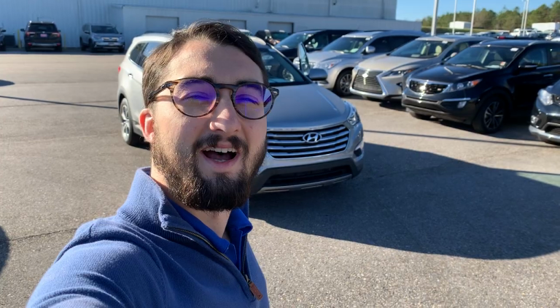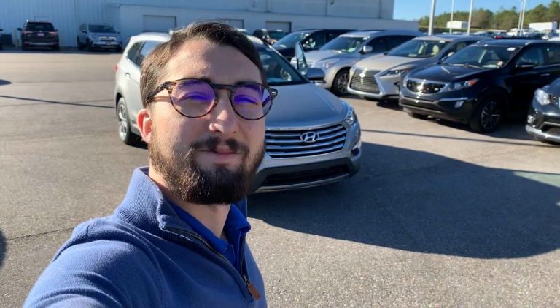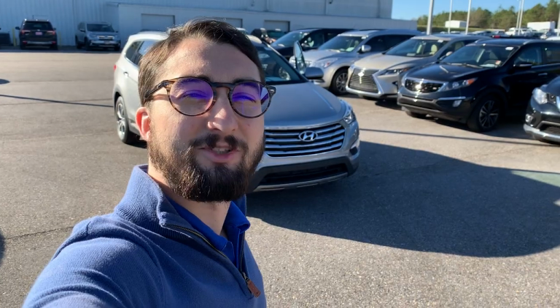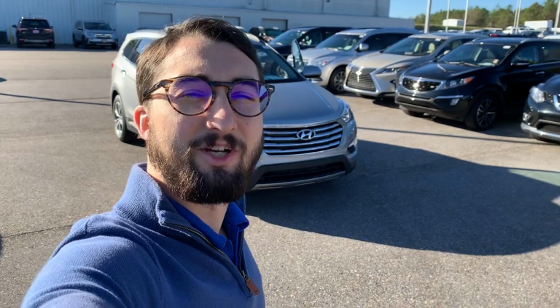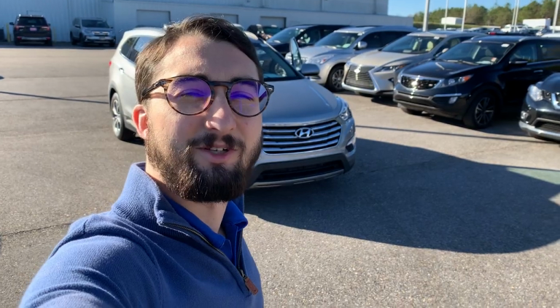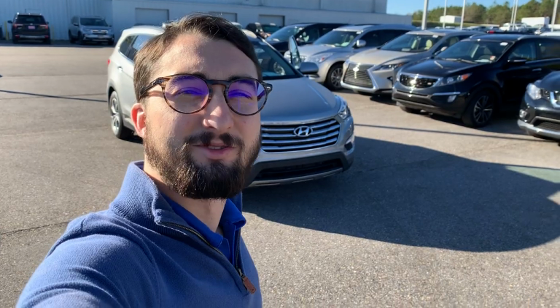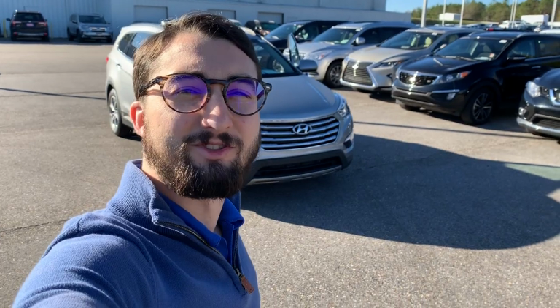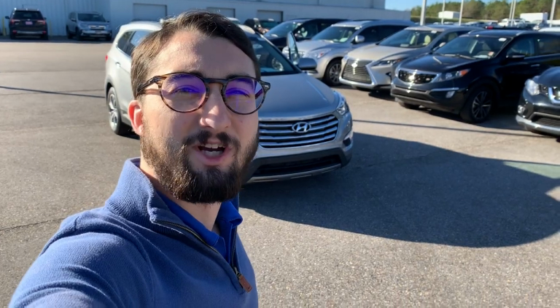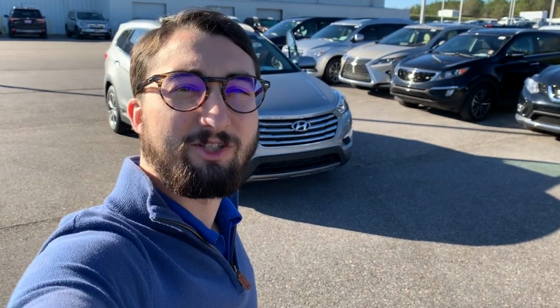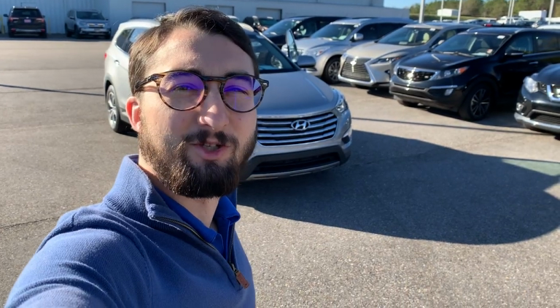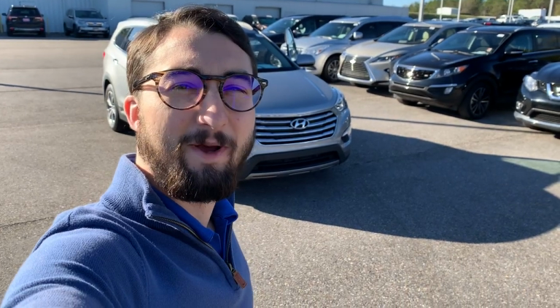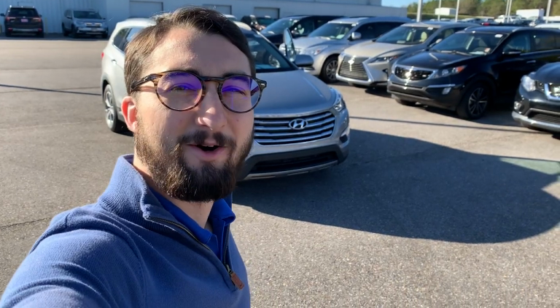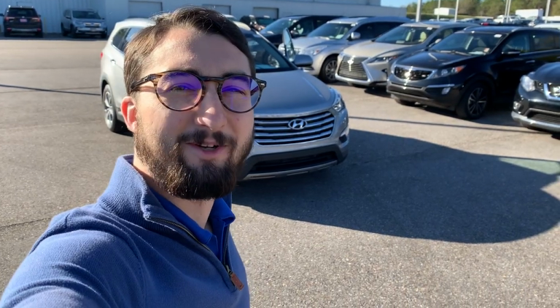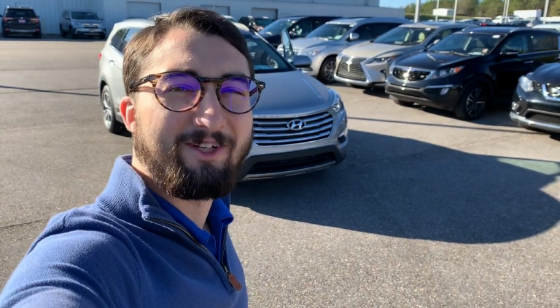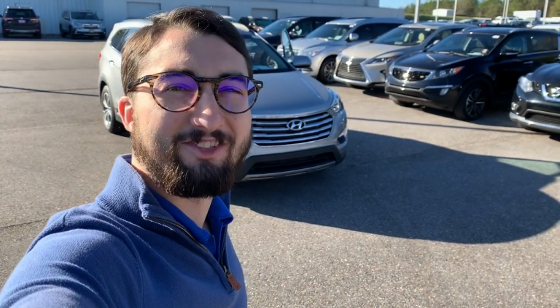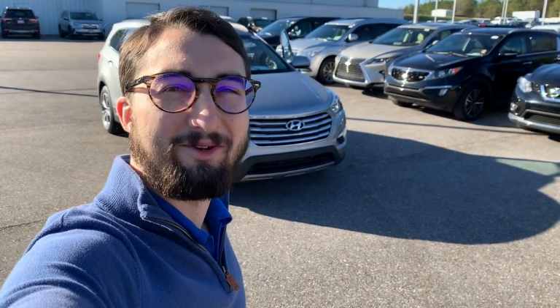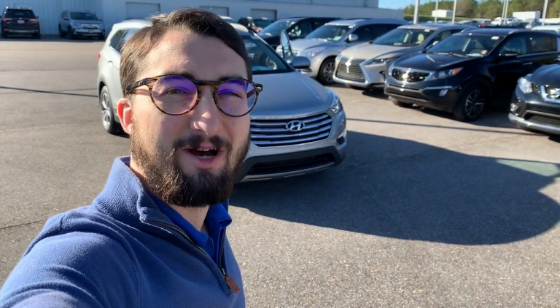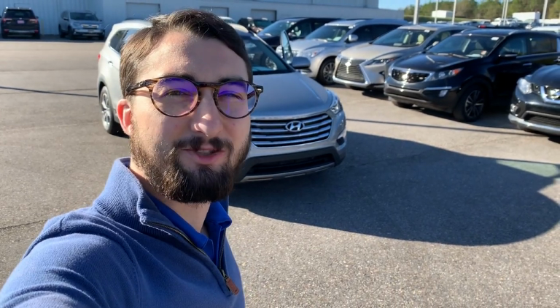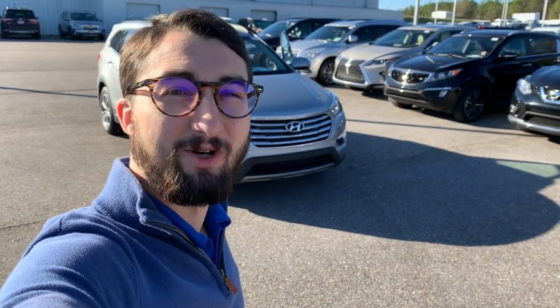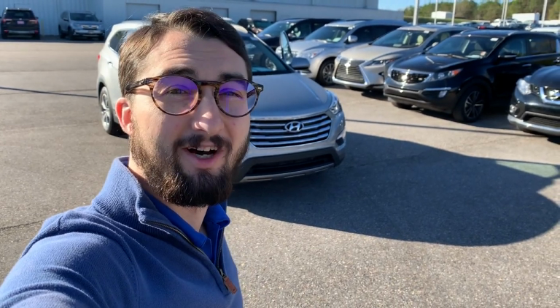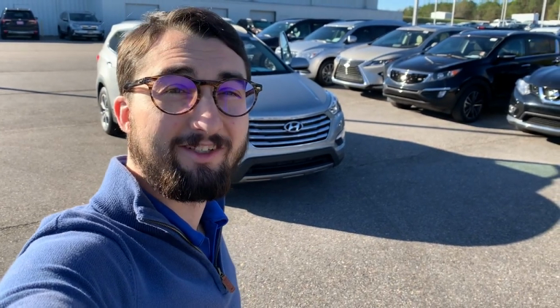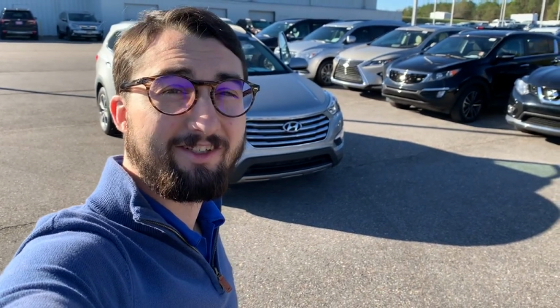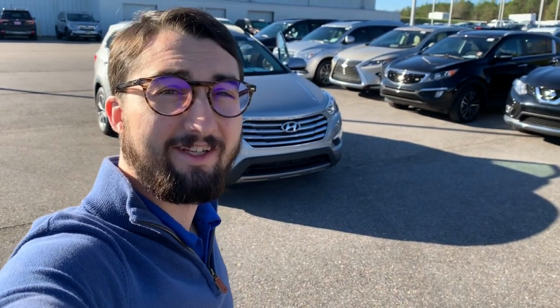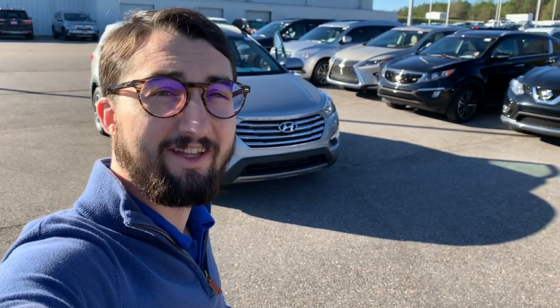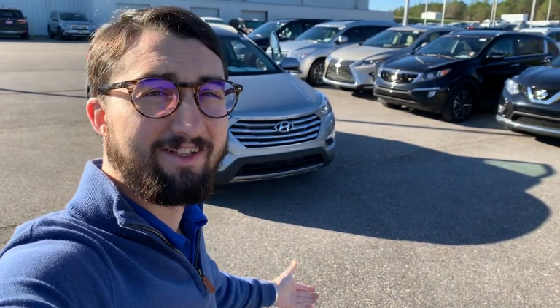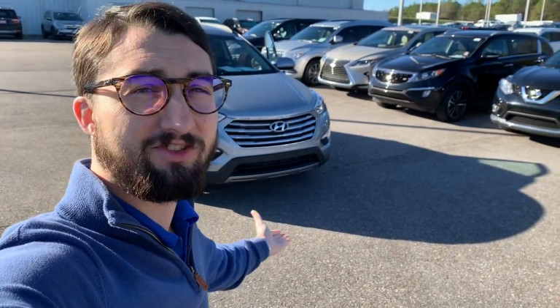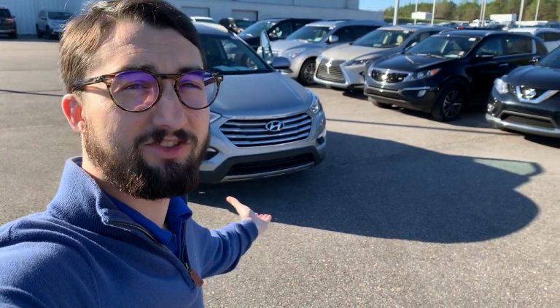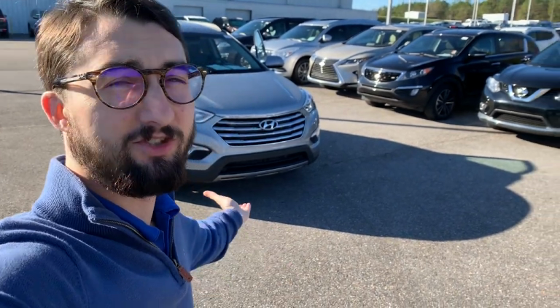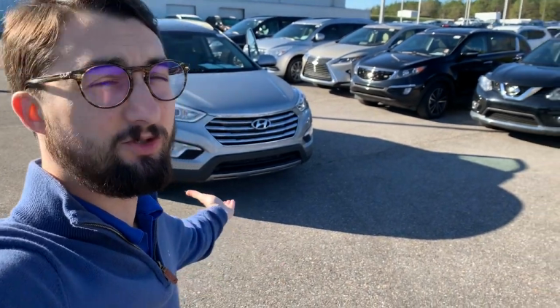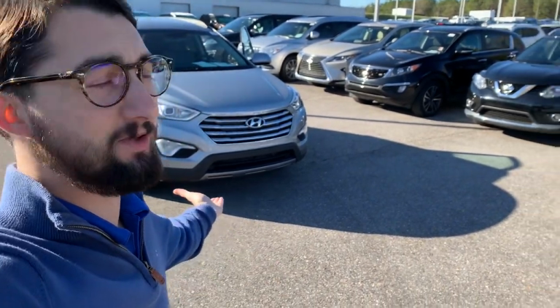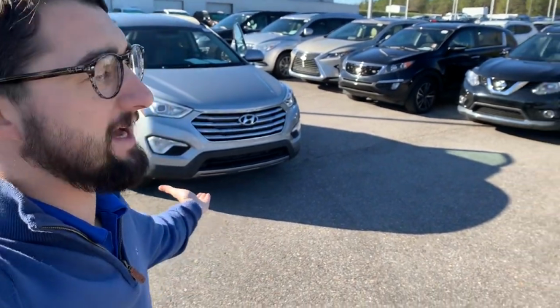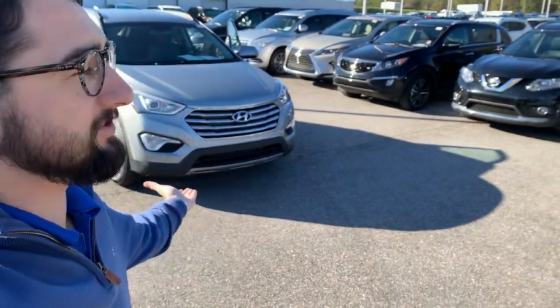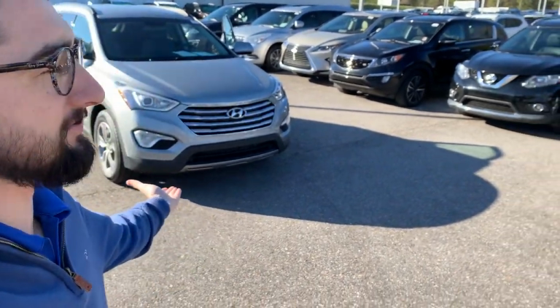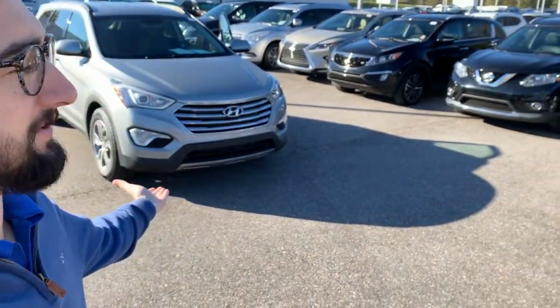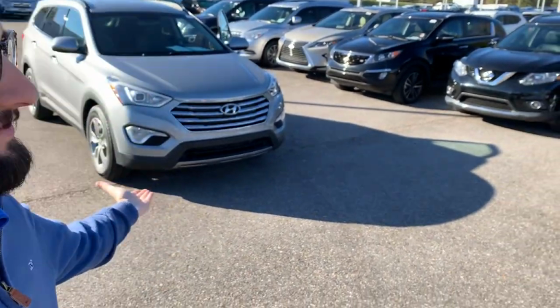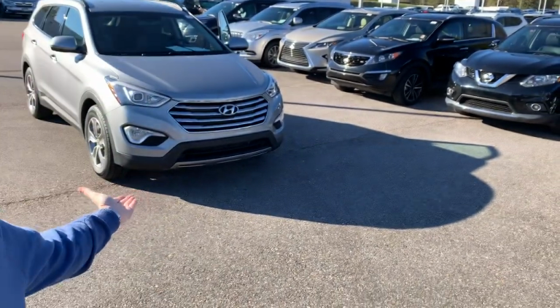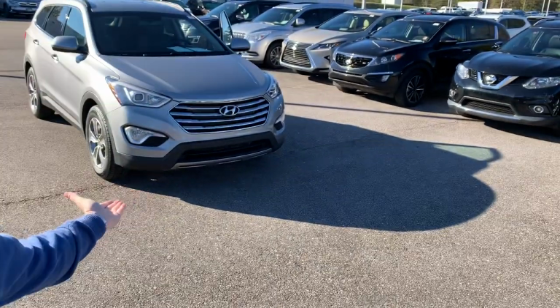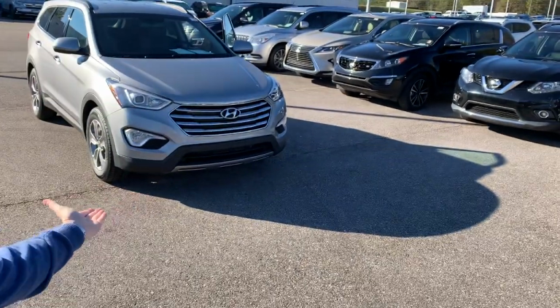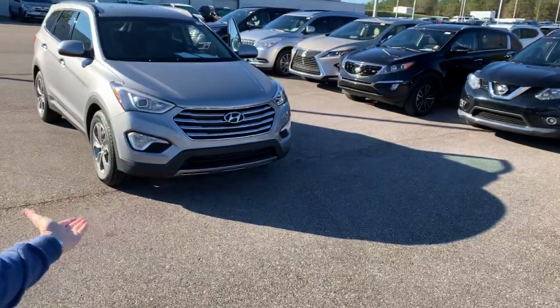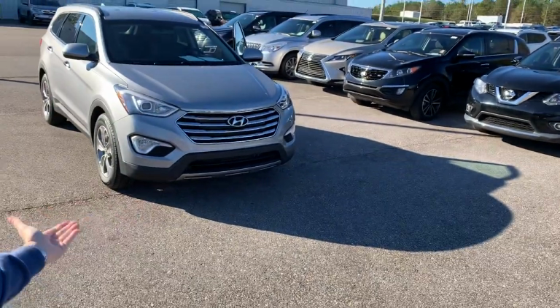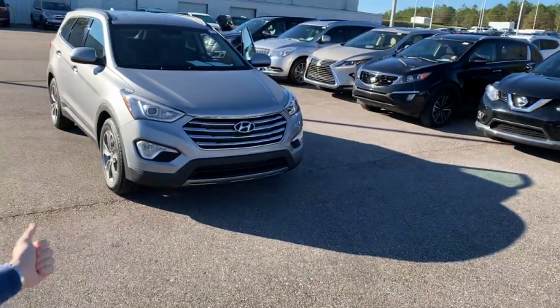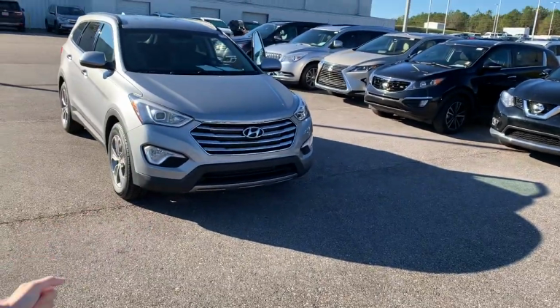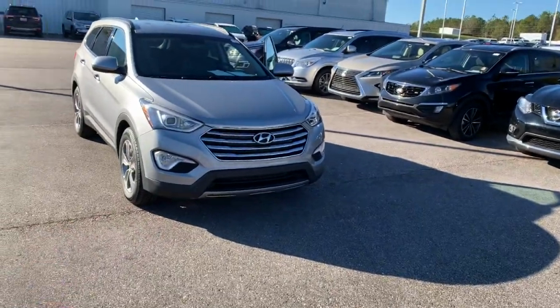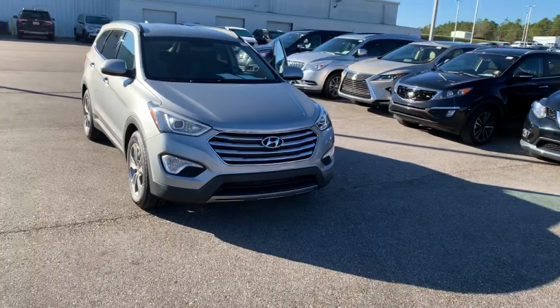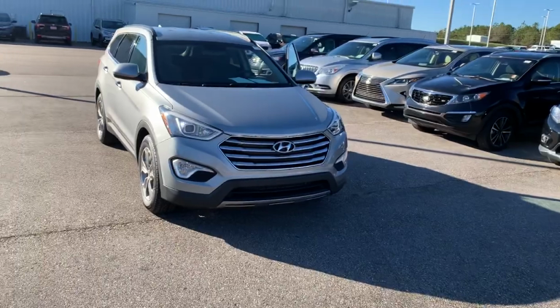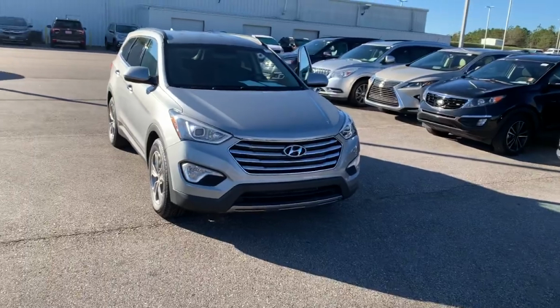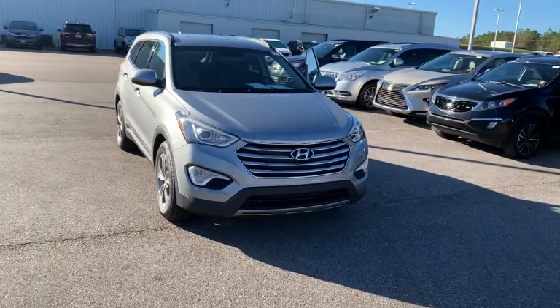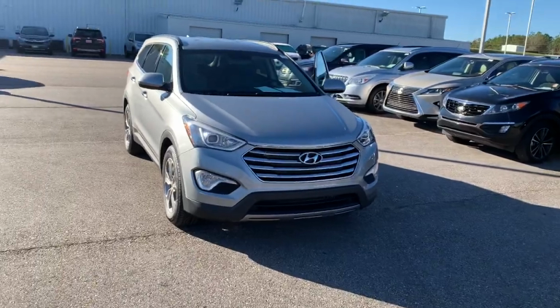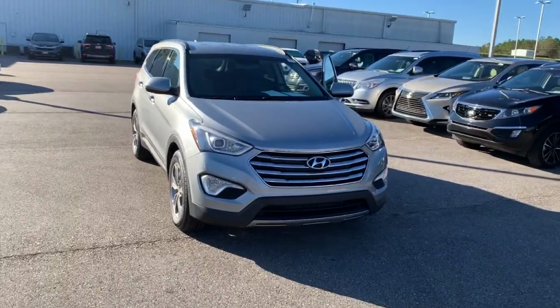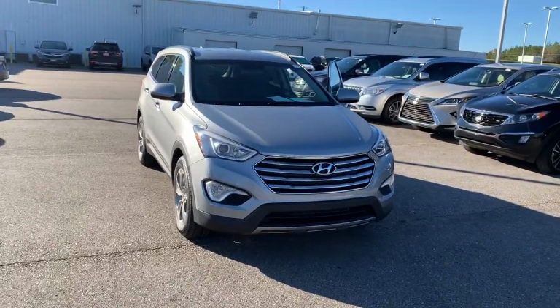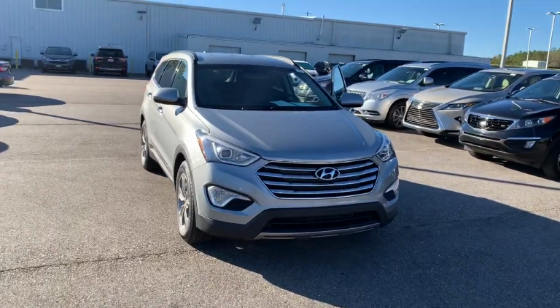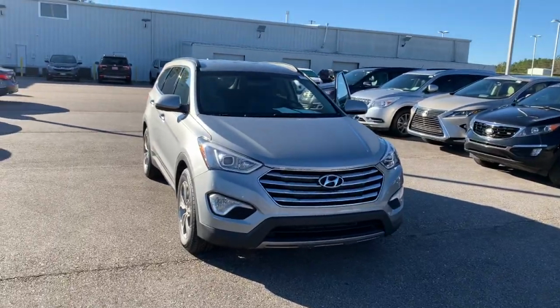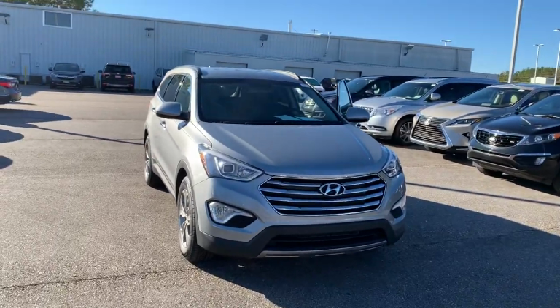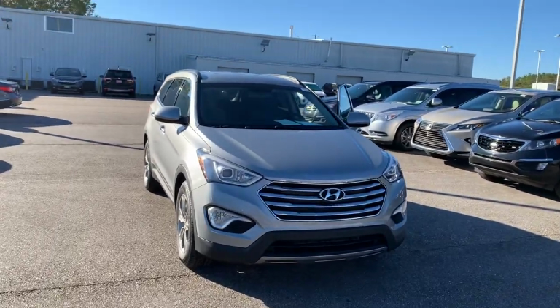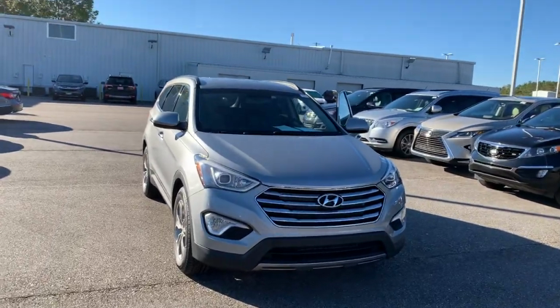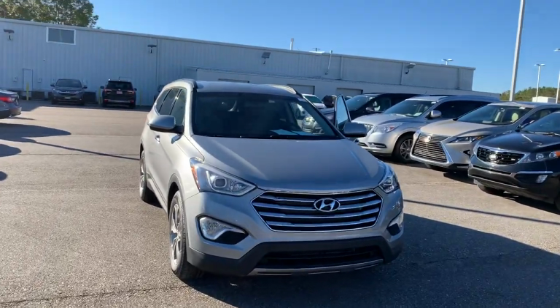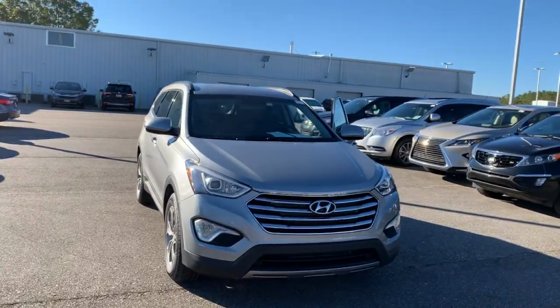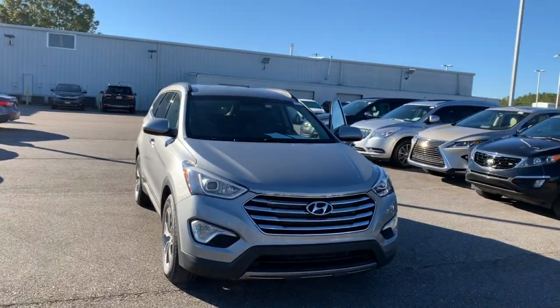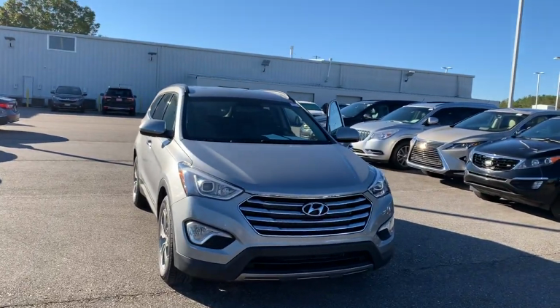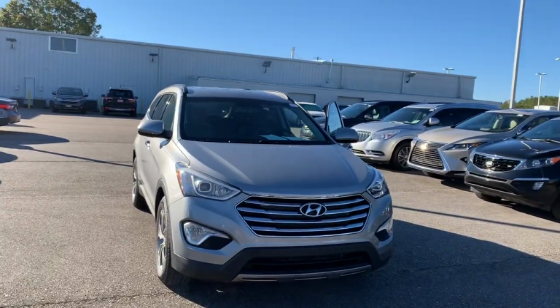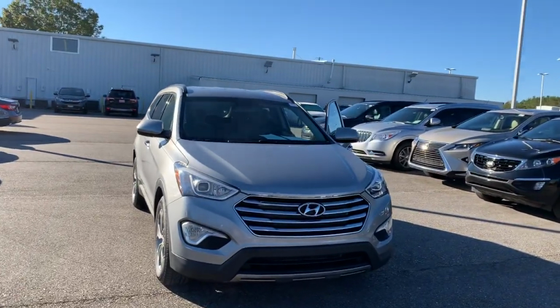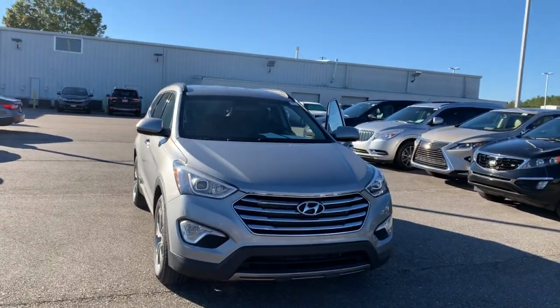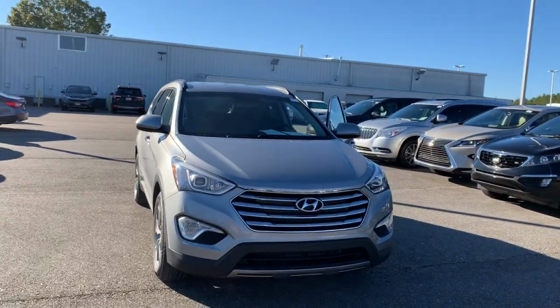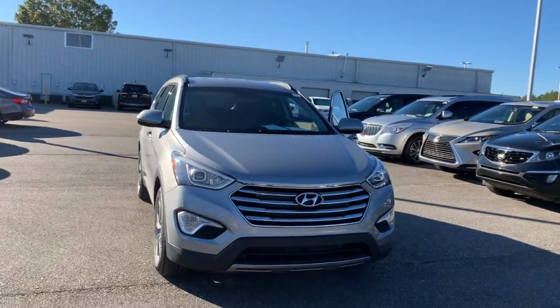Hi Michelle, Joshua Powell here at San Boswell Honda, and this is a 2015 Hyundai Santa Fe GLS.